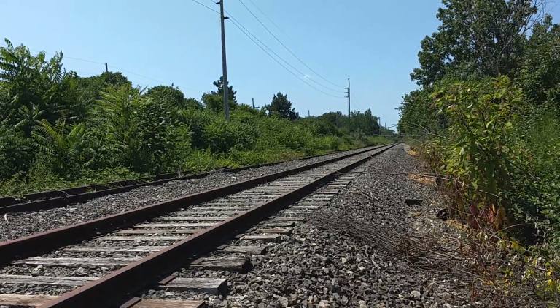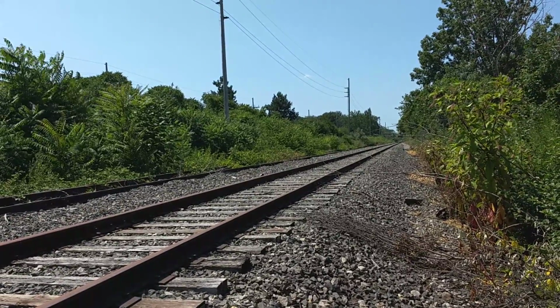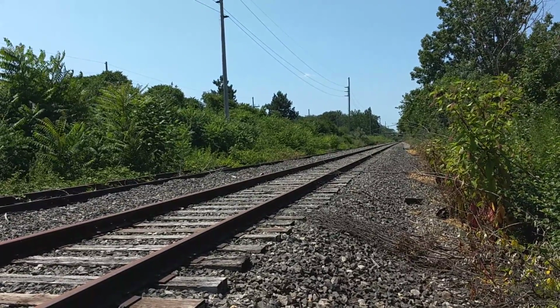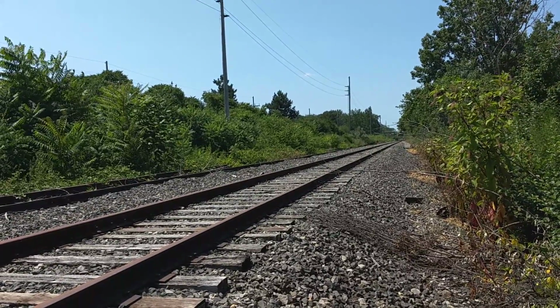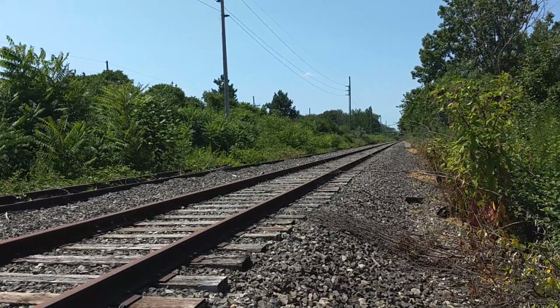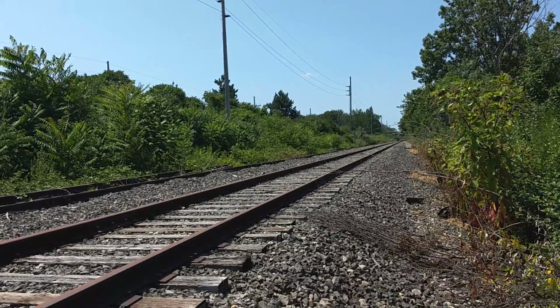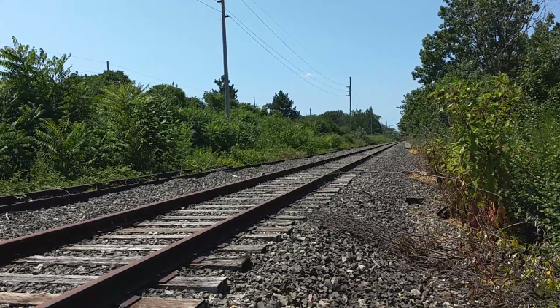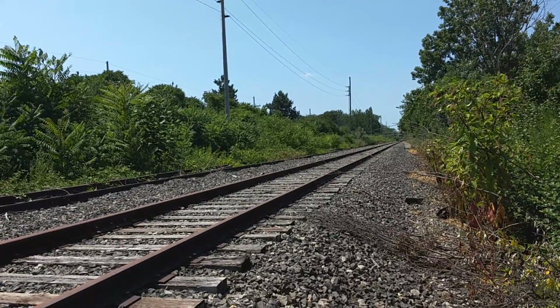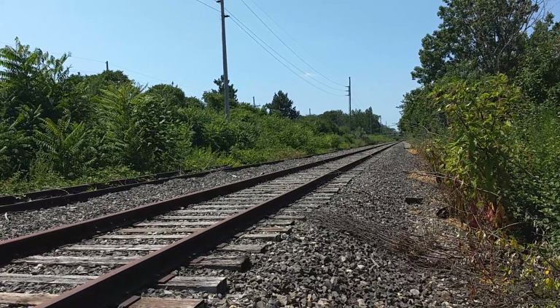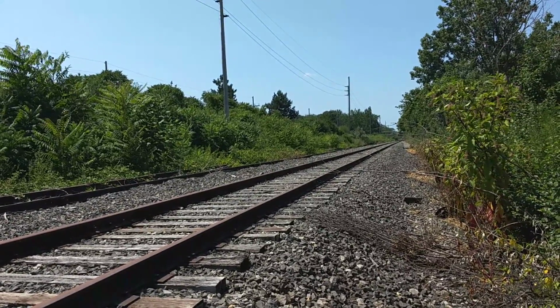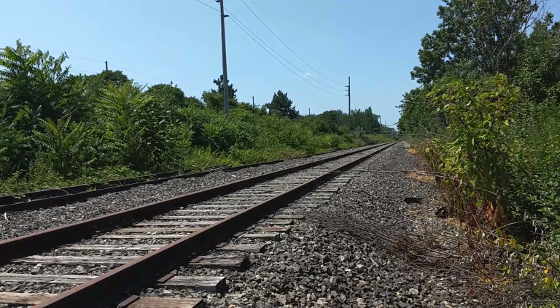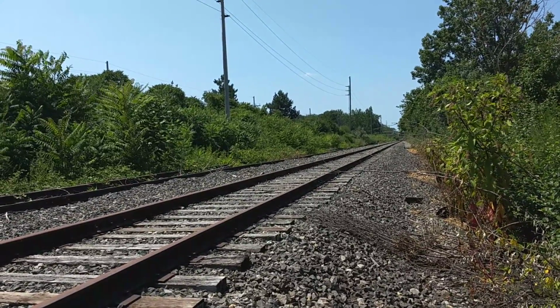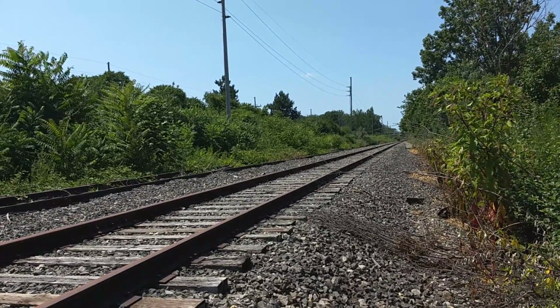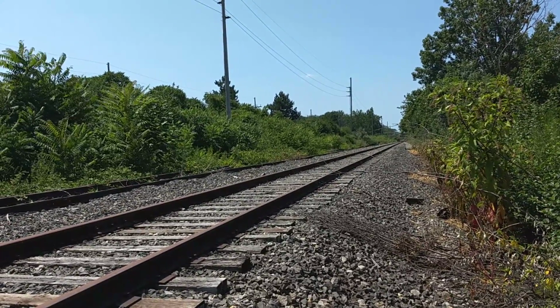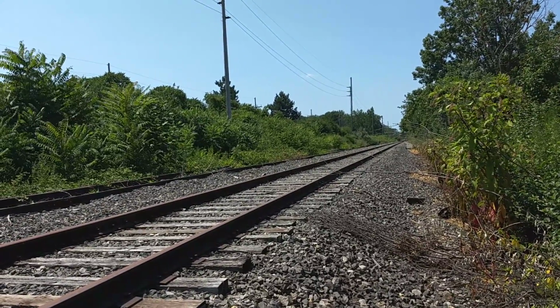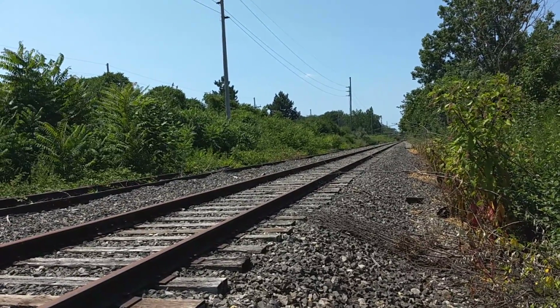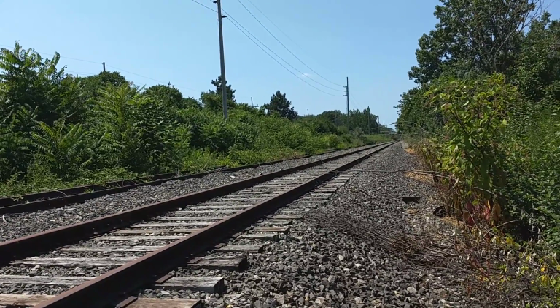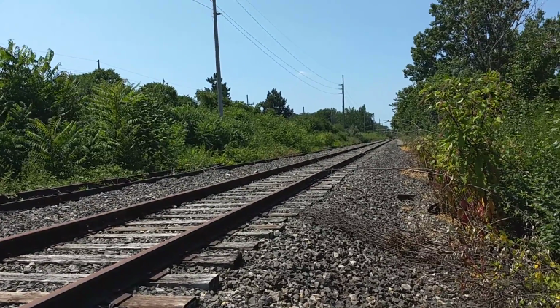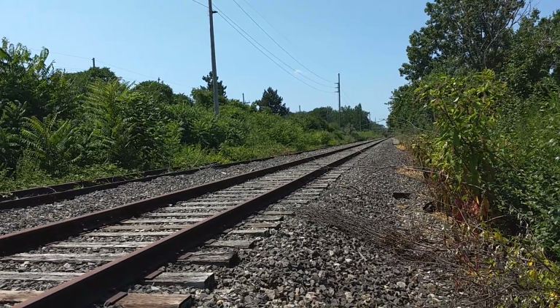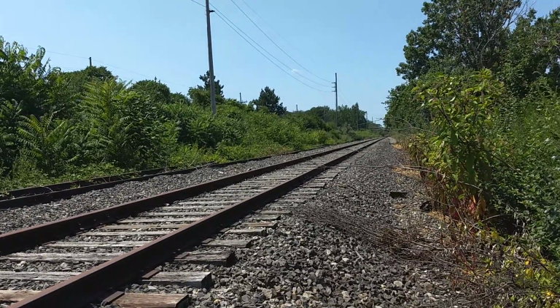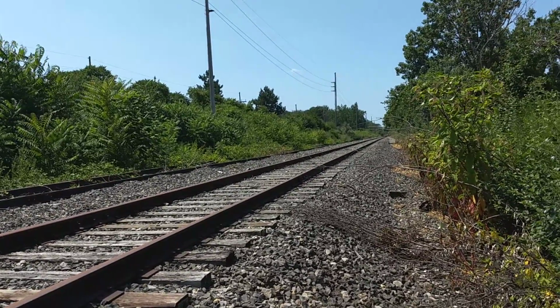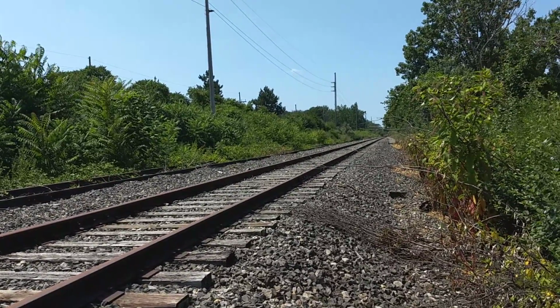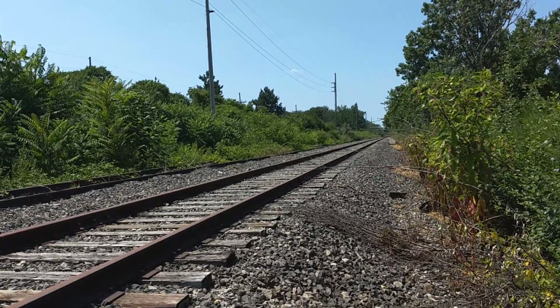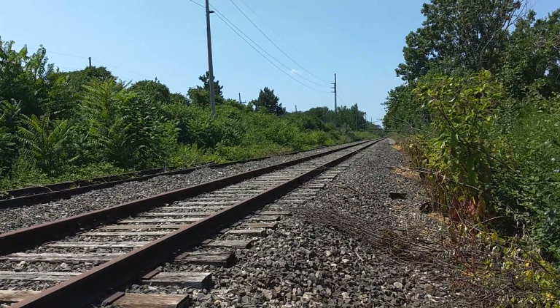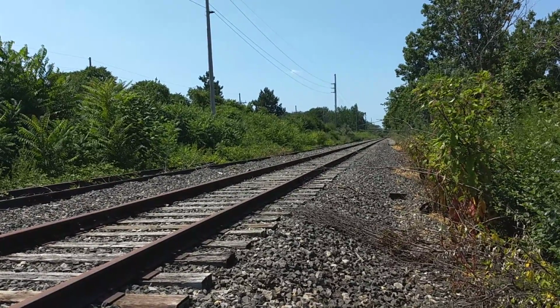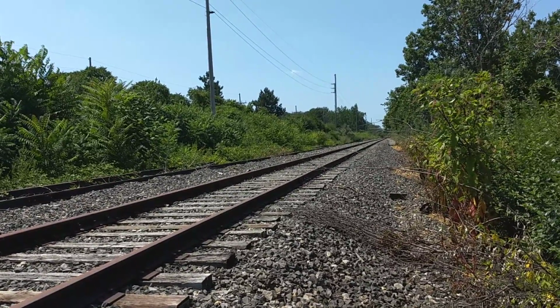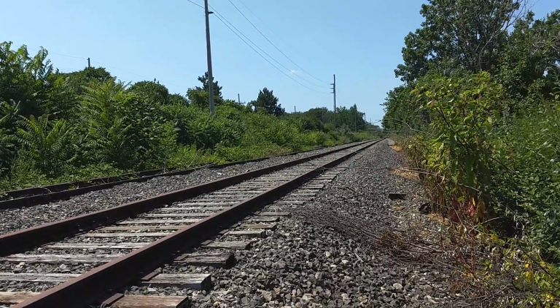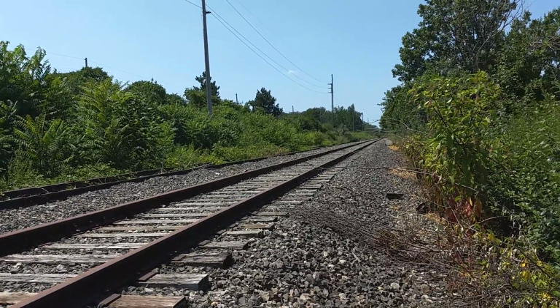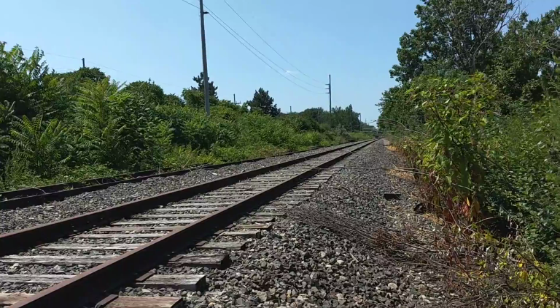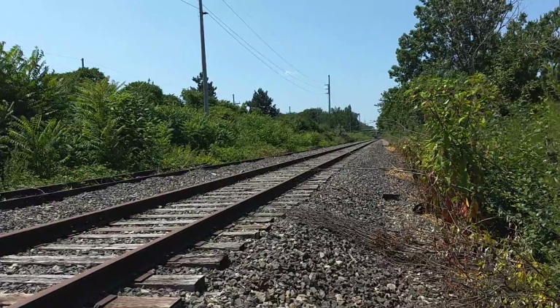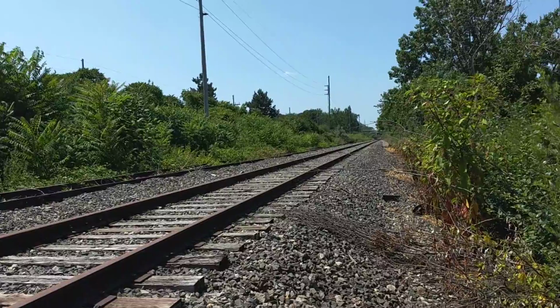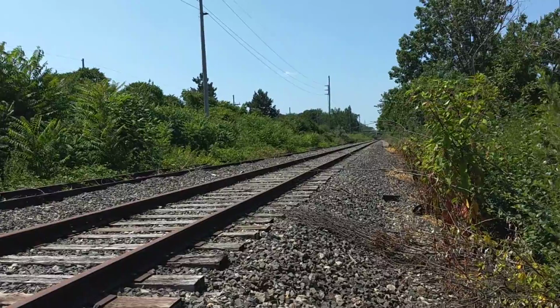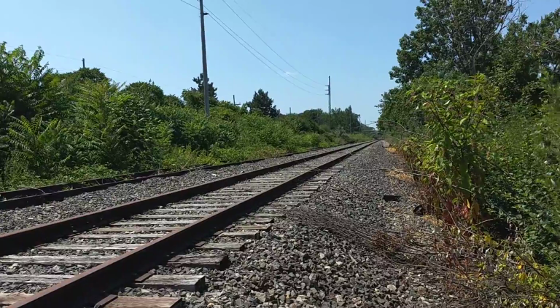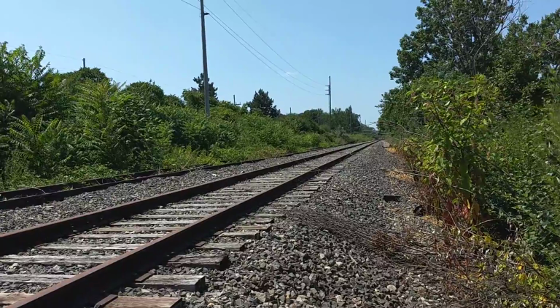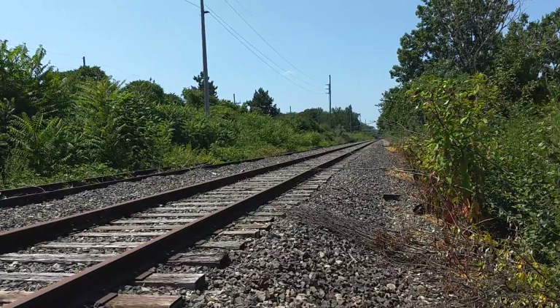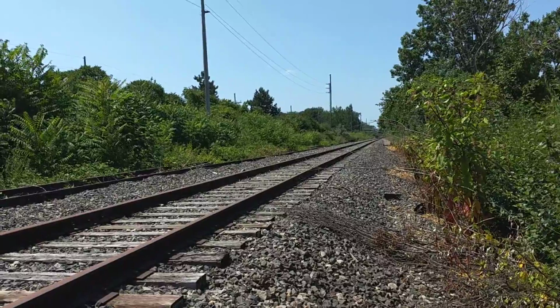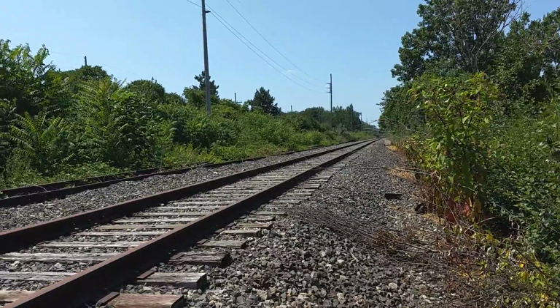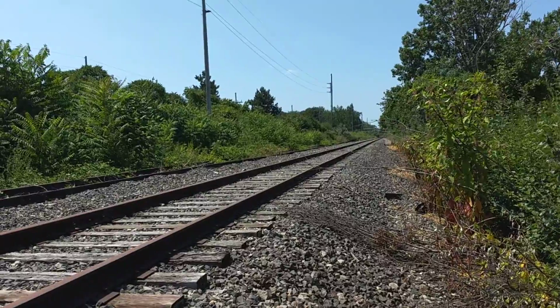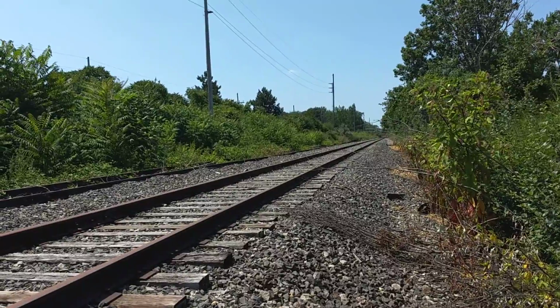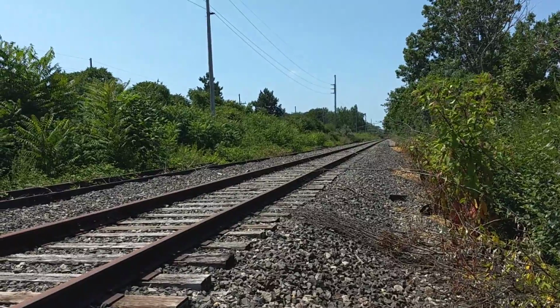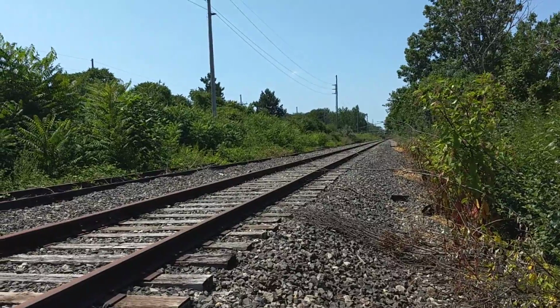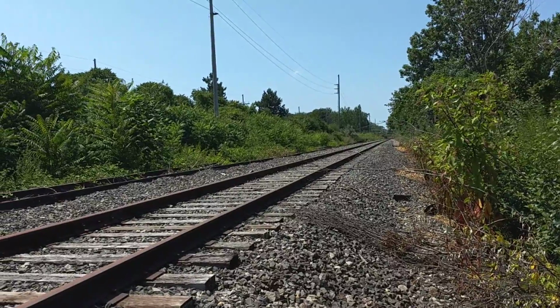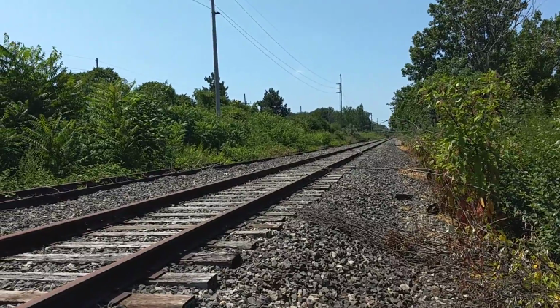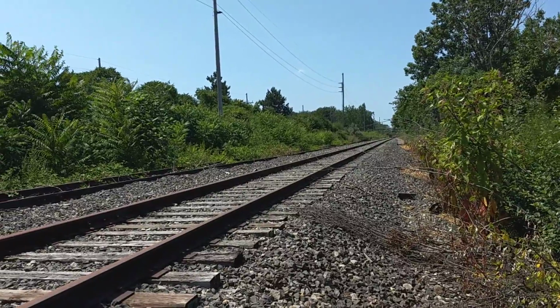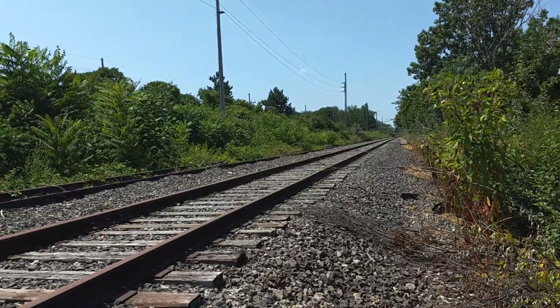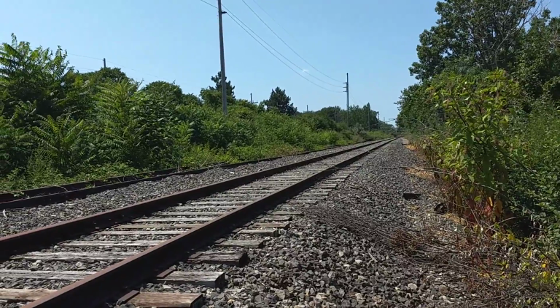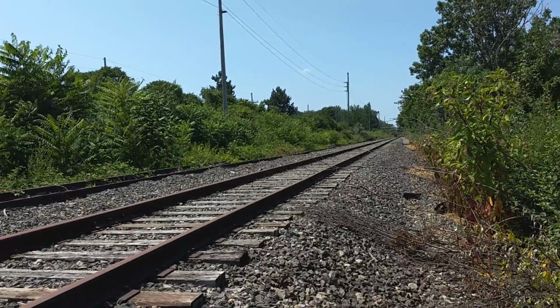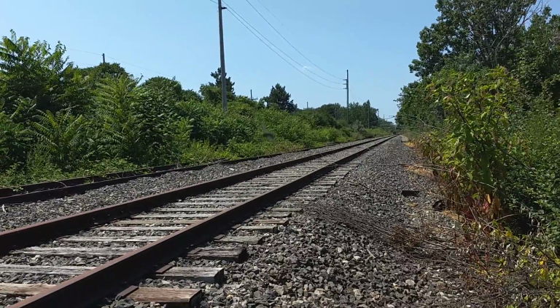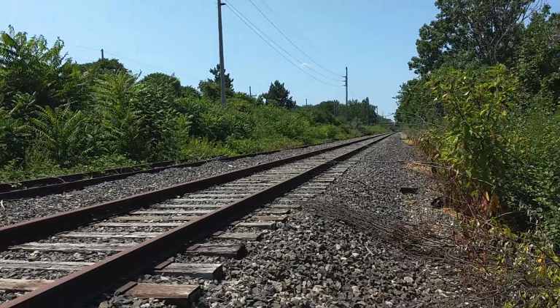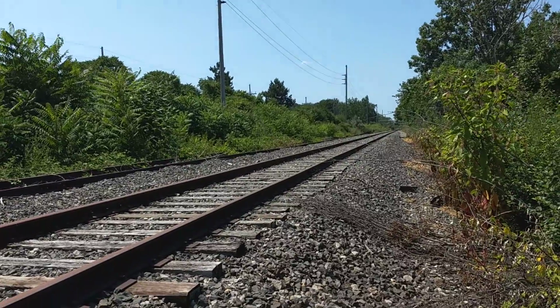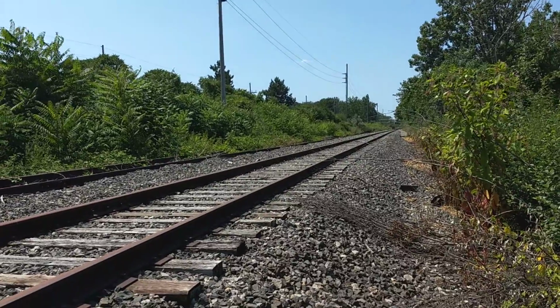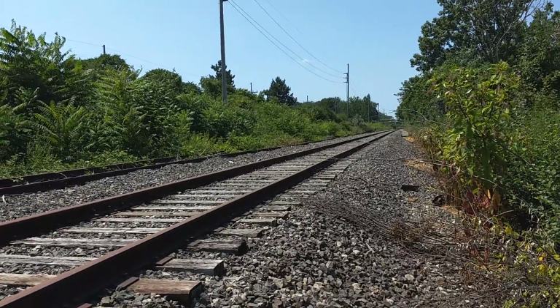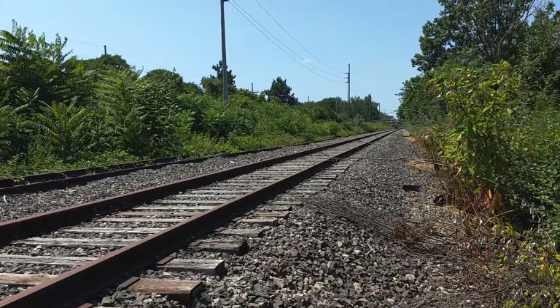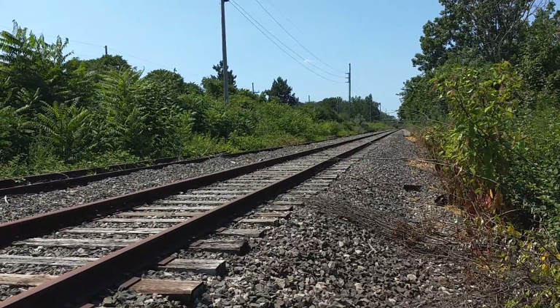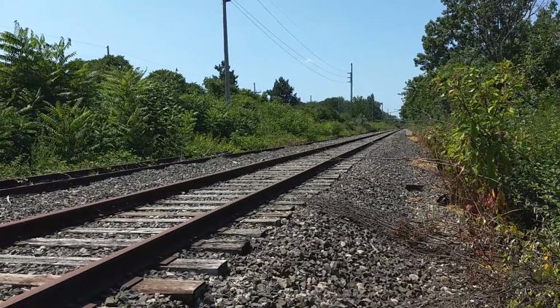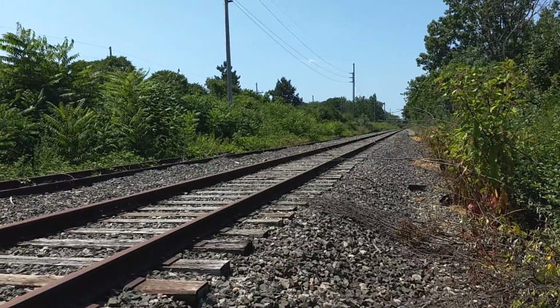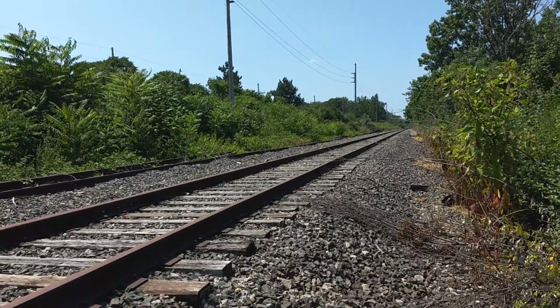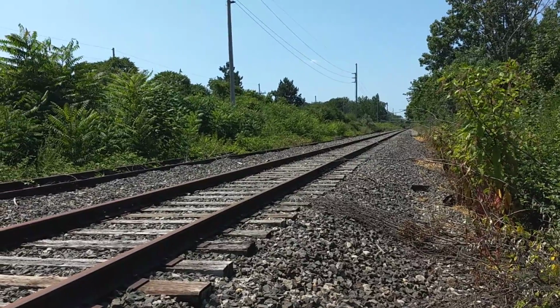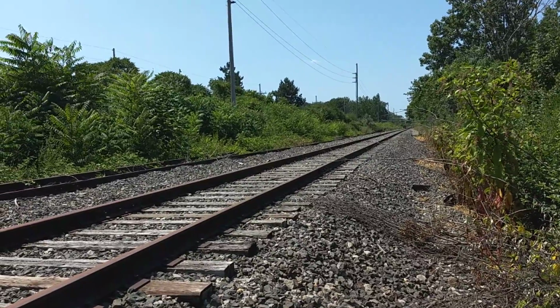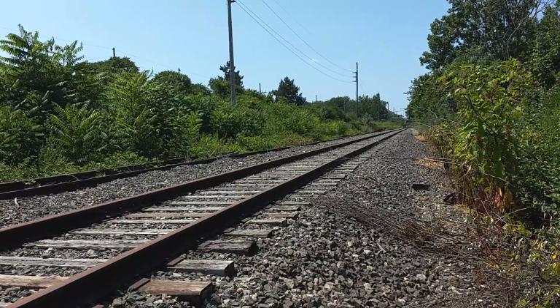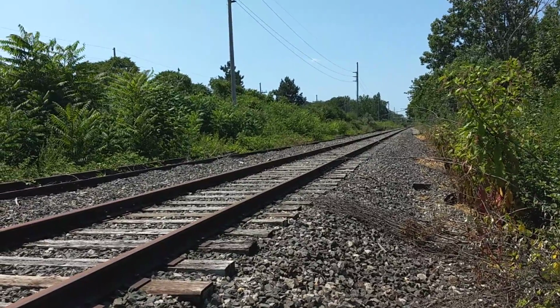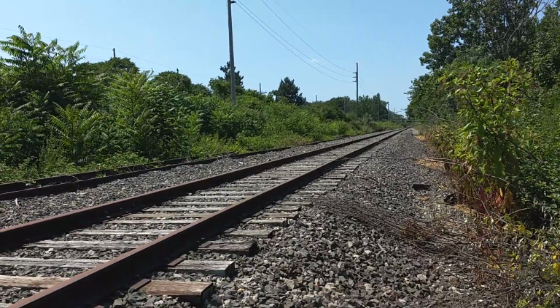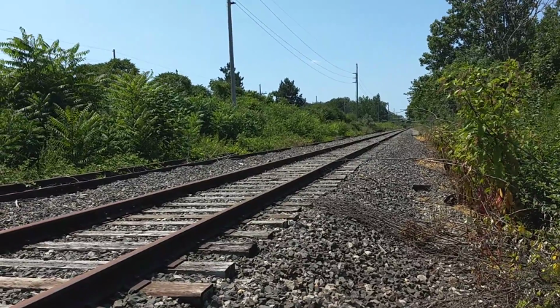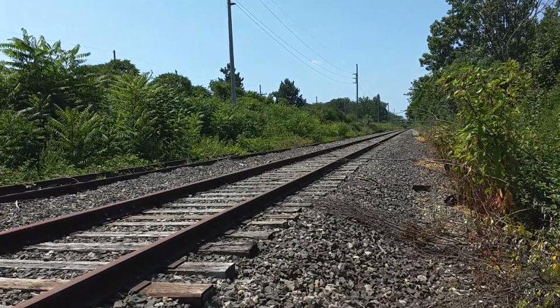So now, over here, behind my job at Colfax Street, at the Carlos, I've got these tracks here.